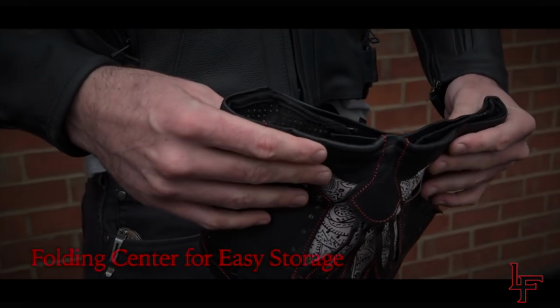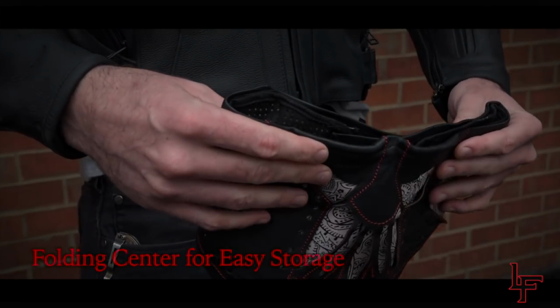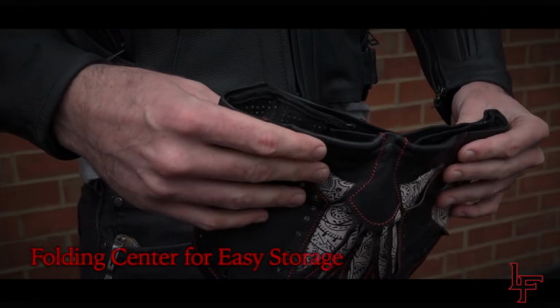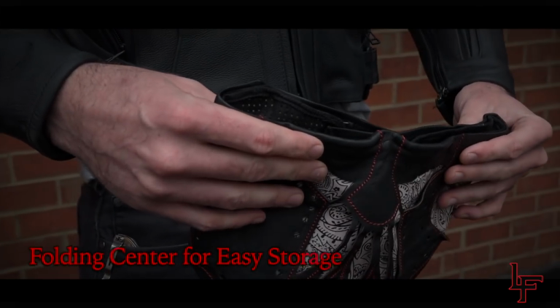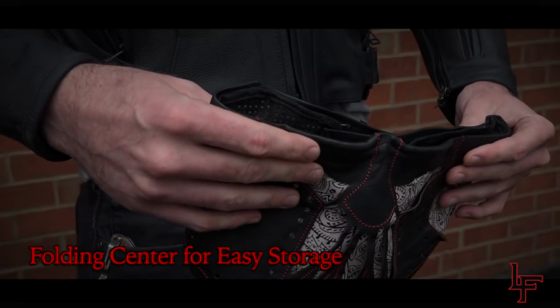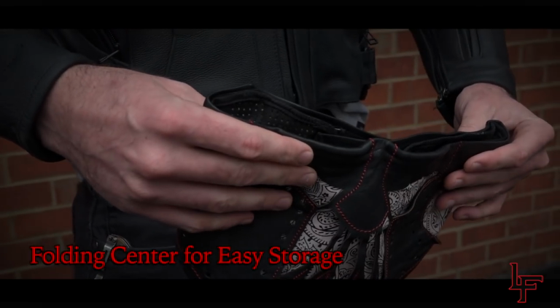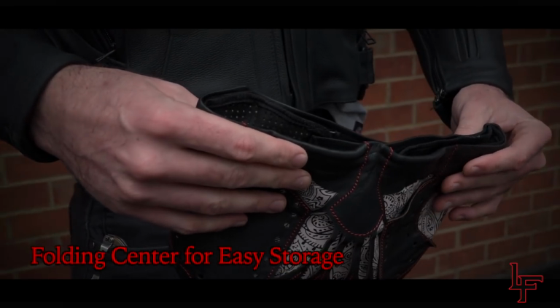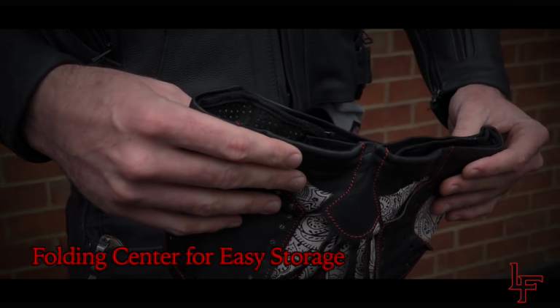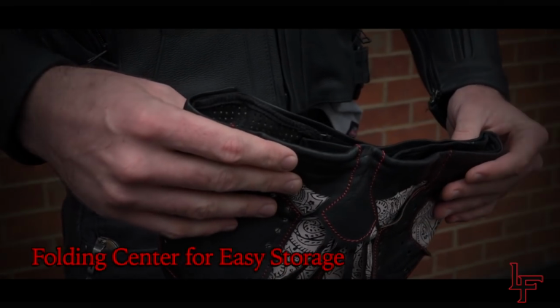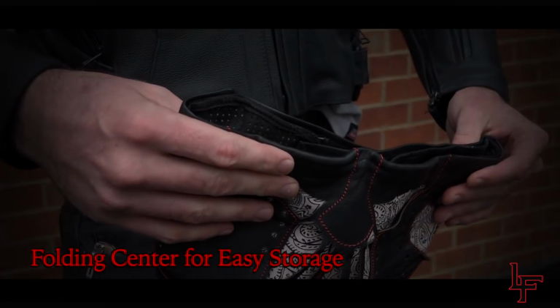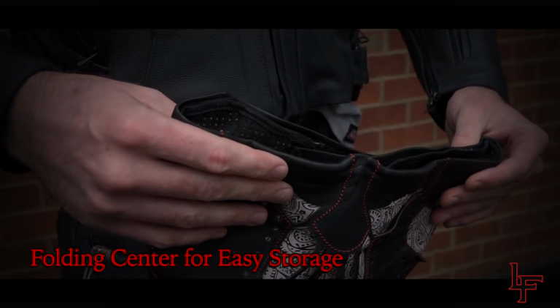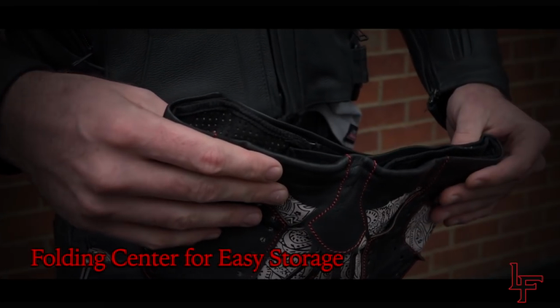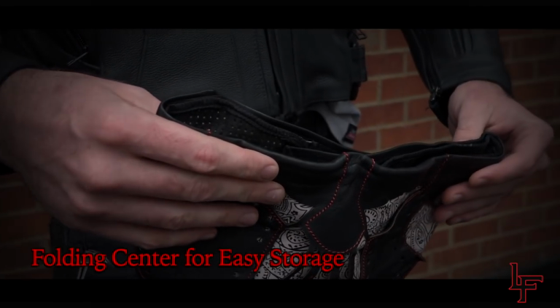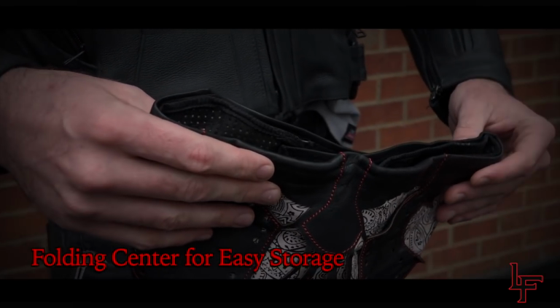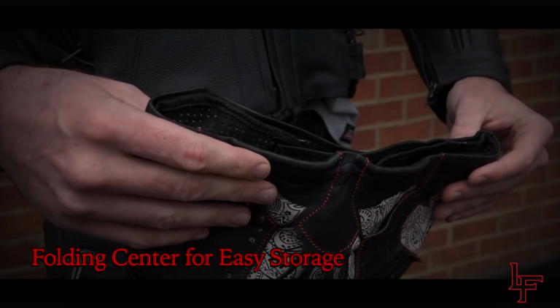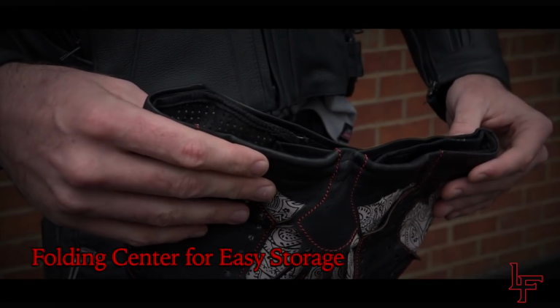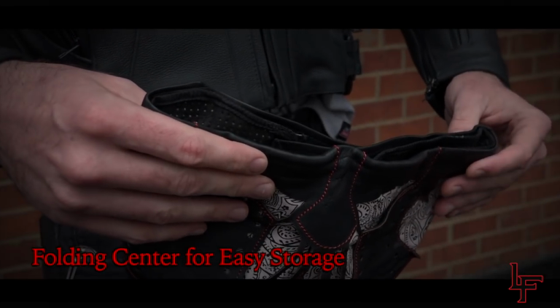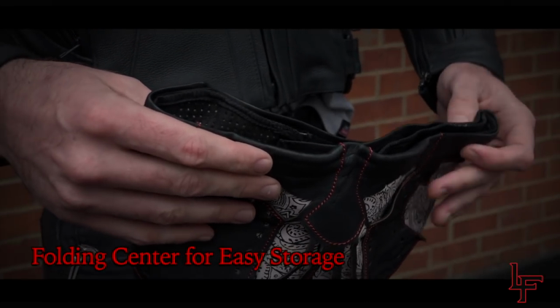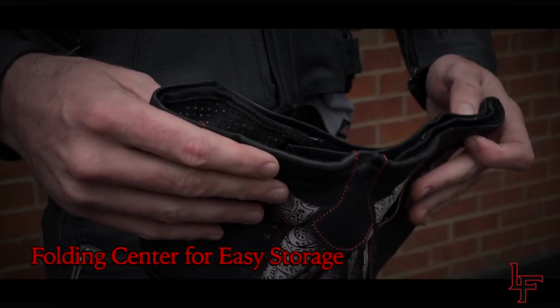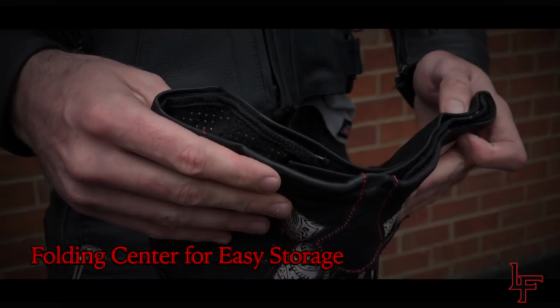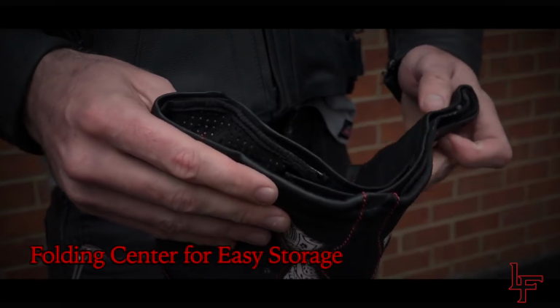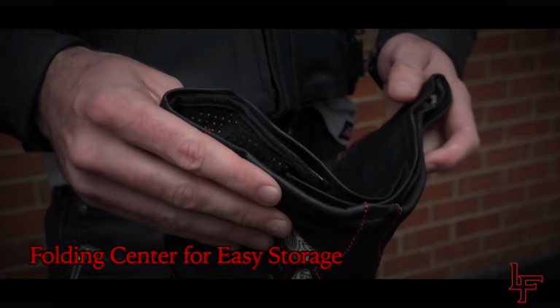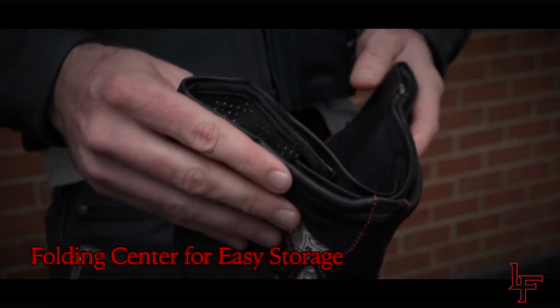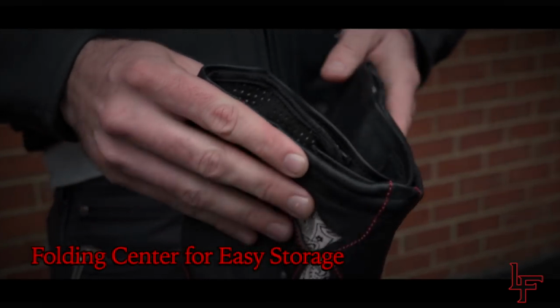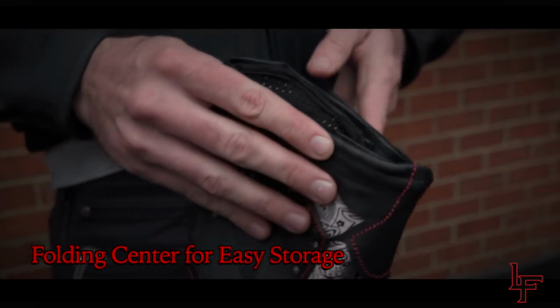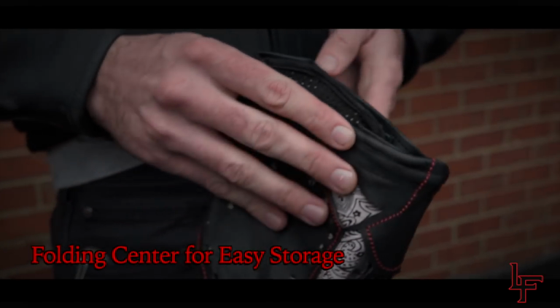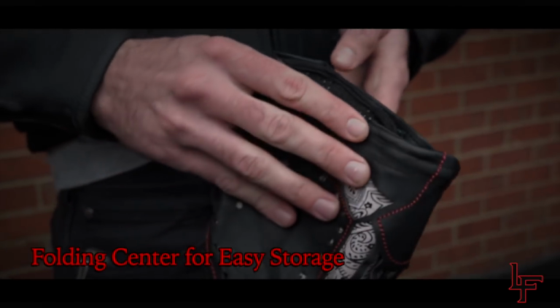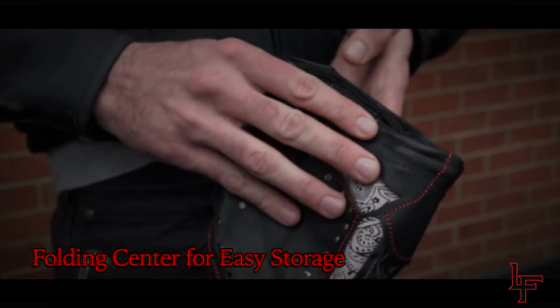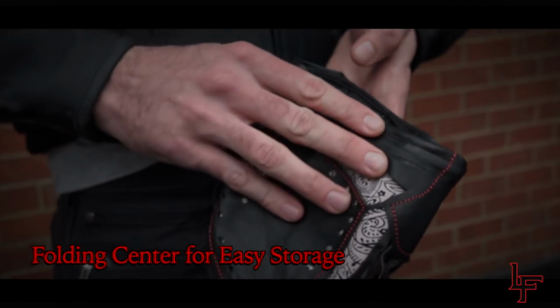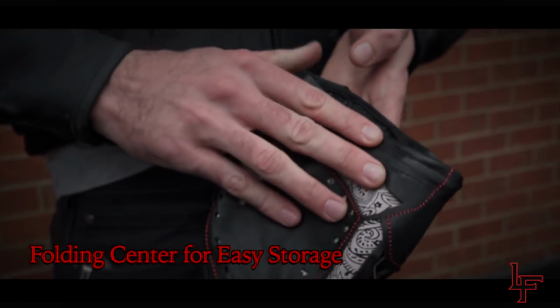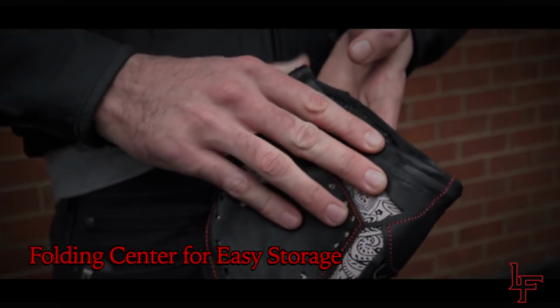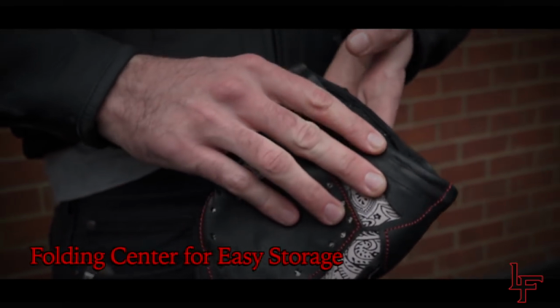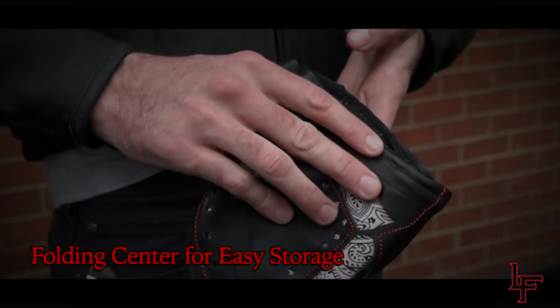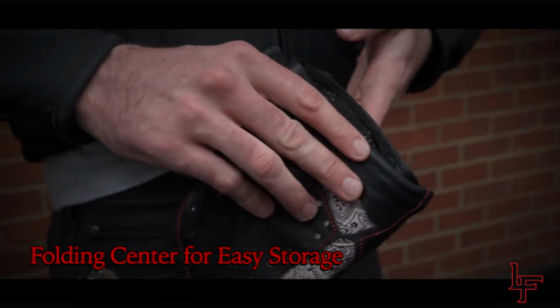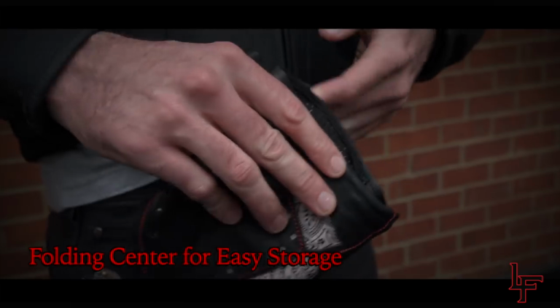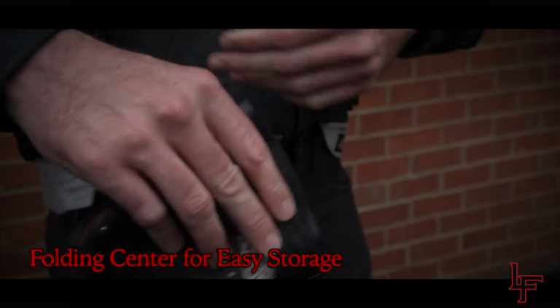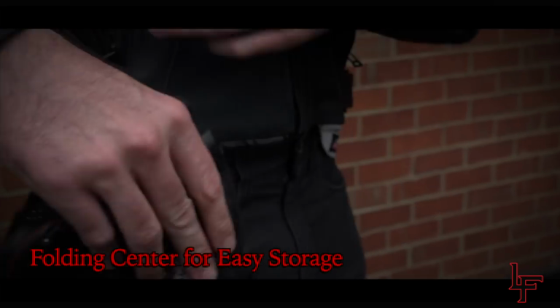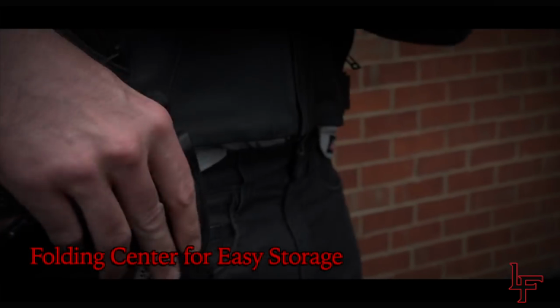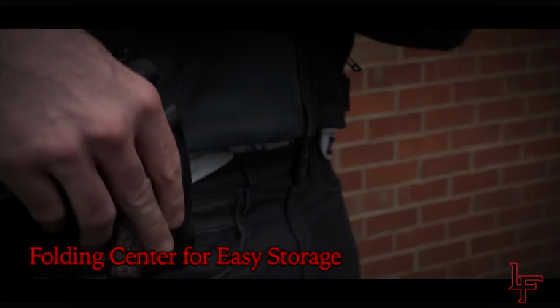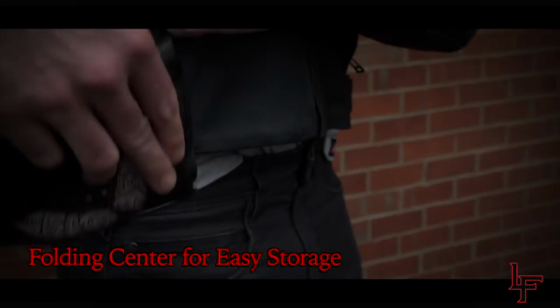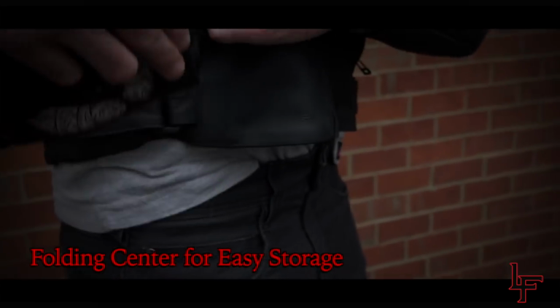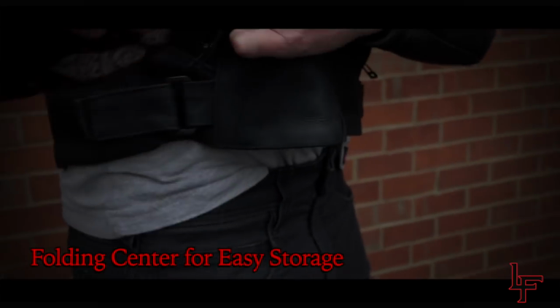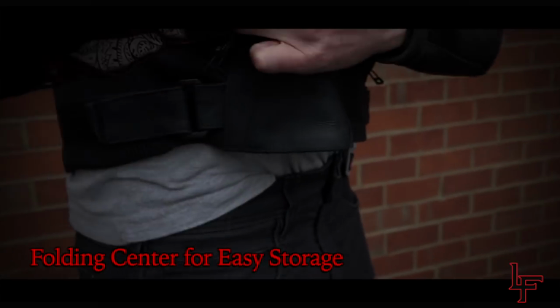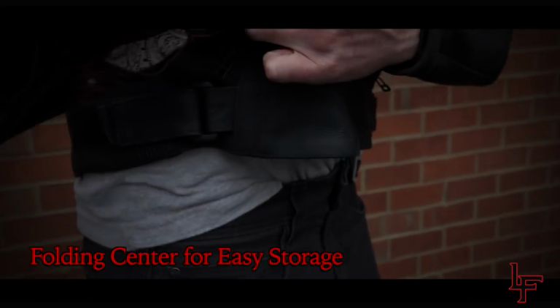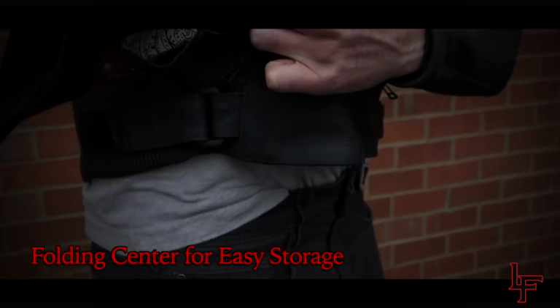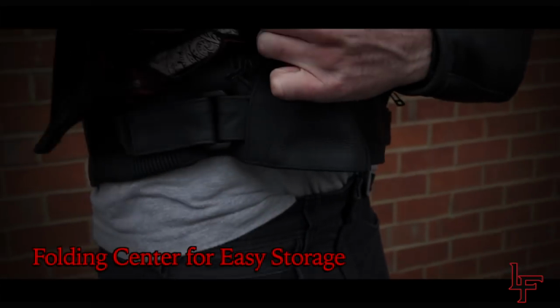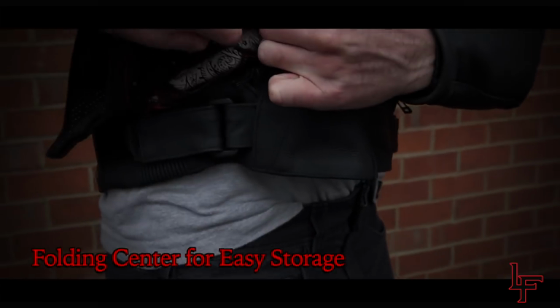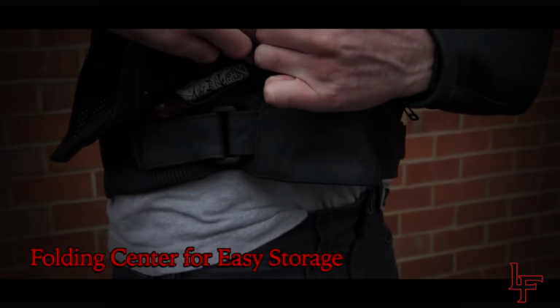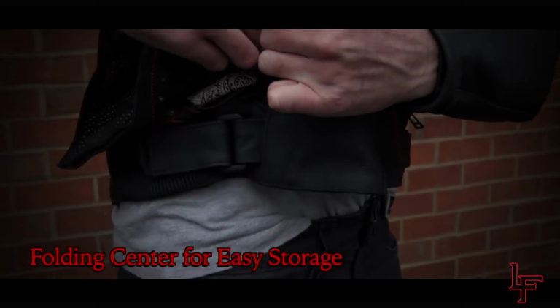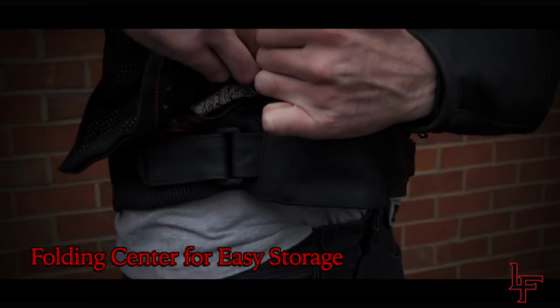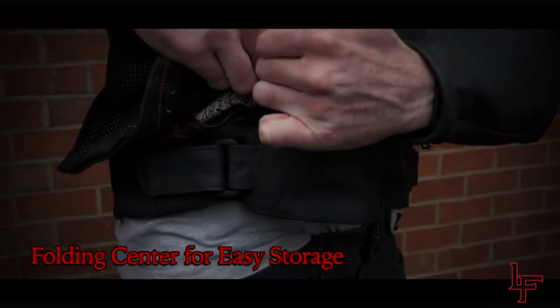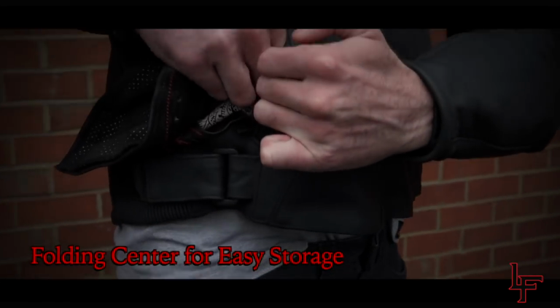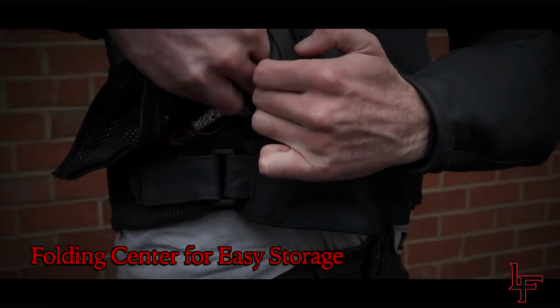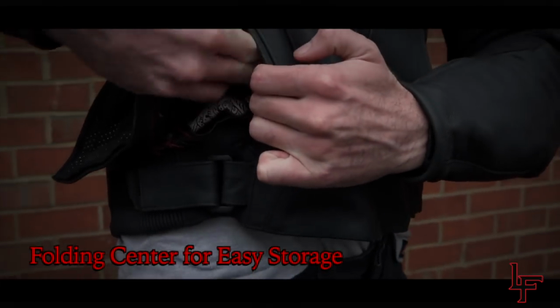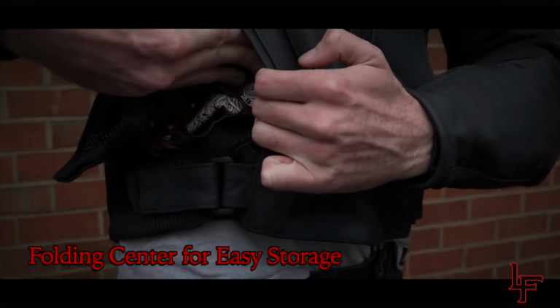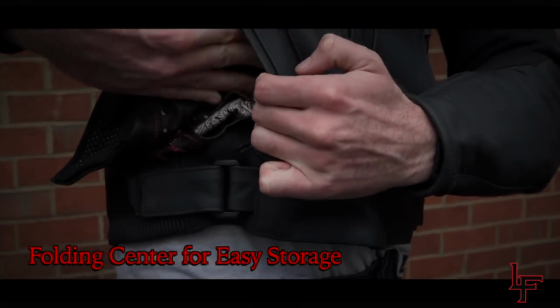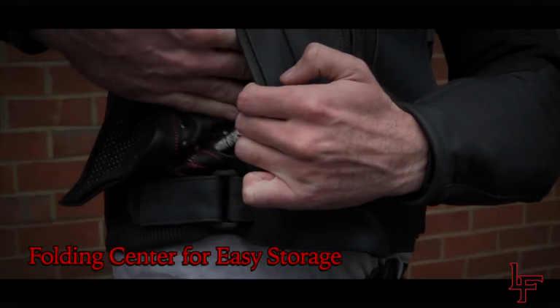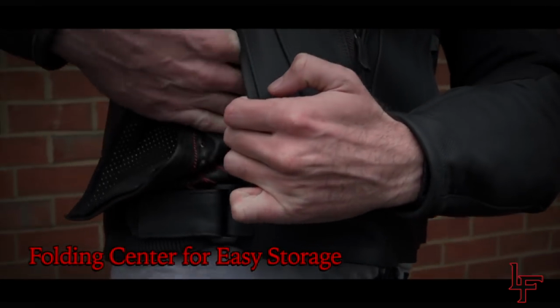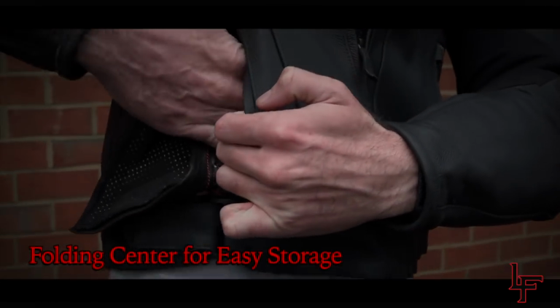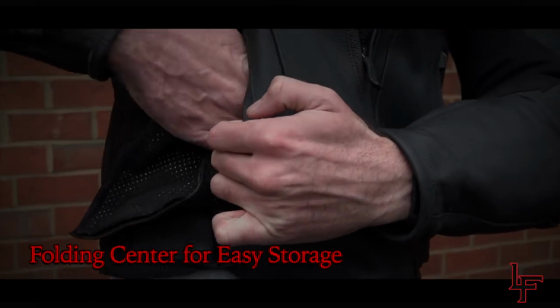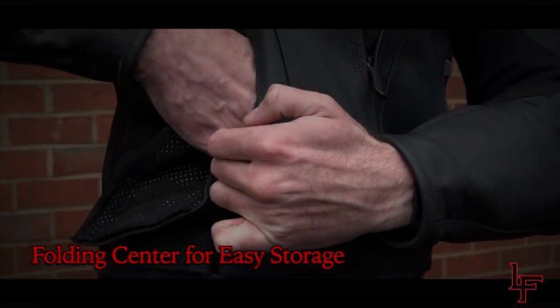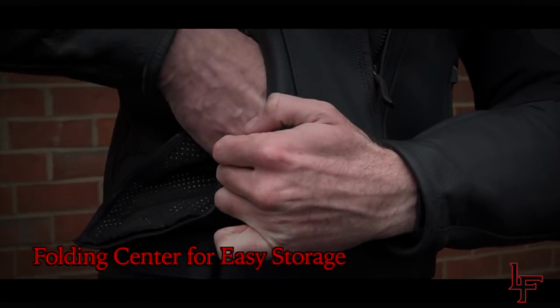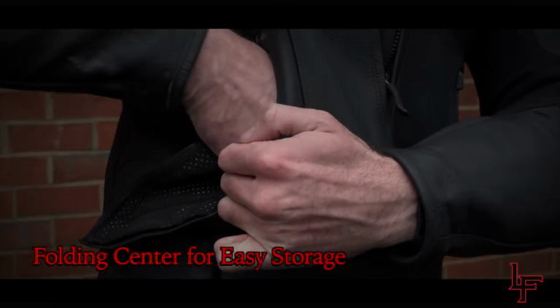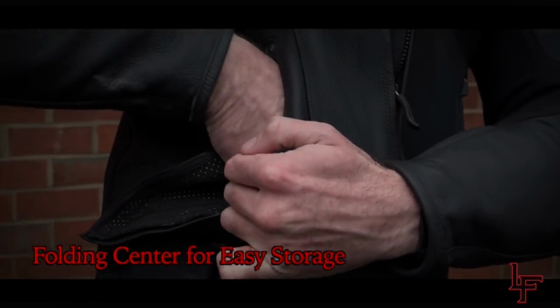We place a break at the peak of the mask, allowing riders to fold their leather motorcycle mask and stow it in a jacket or pants pocket with ease.